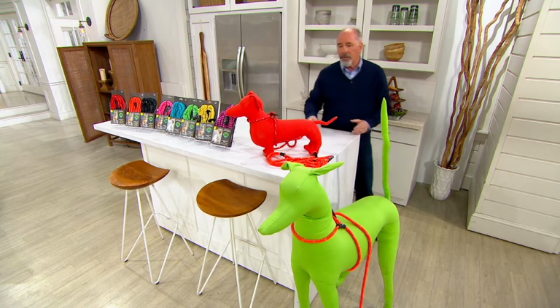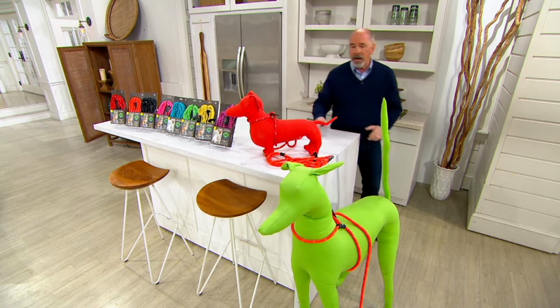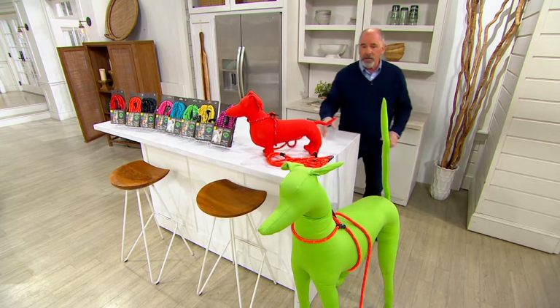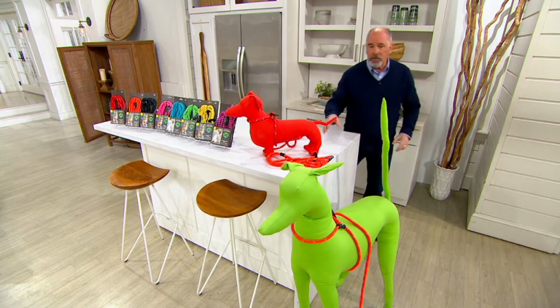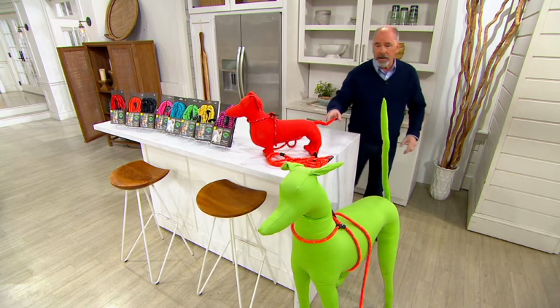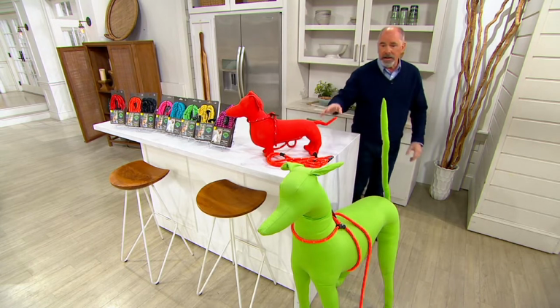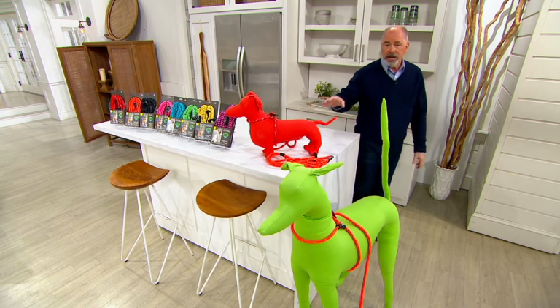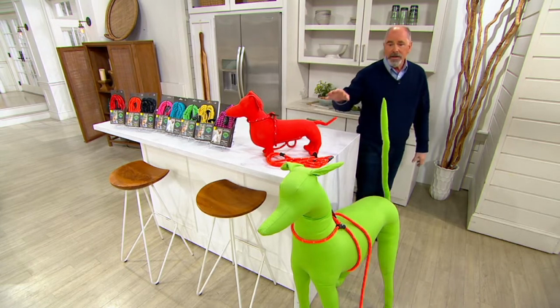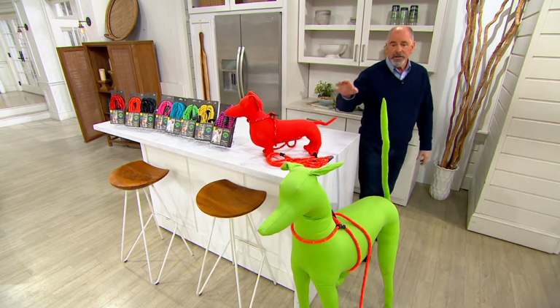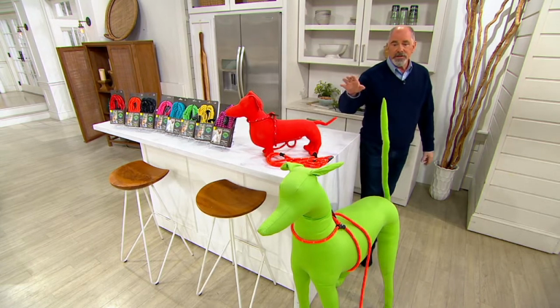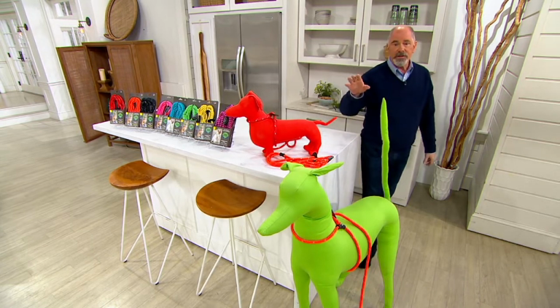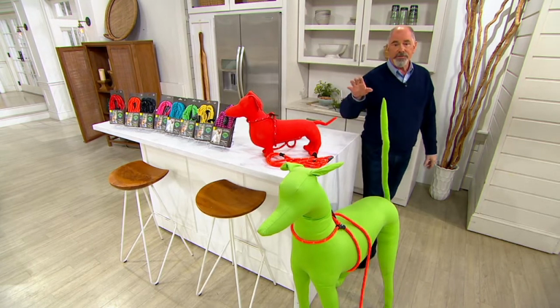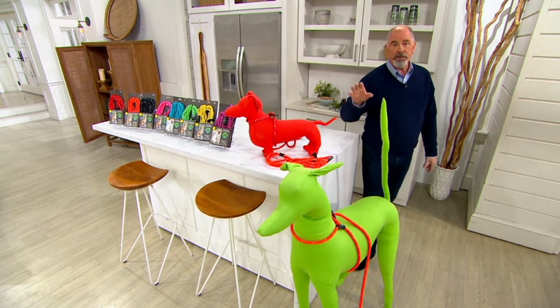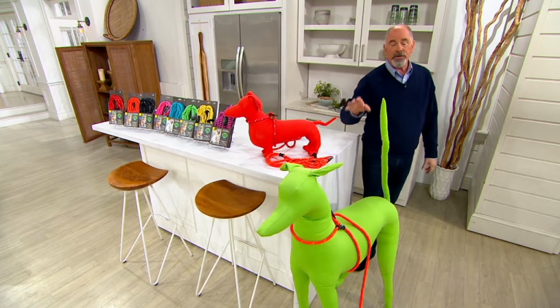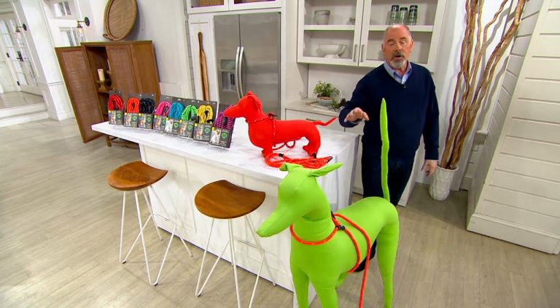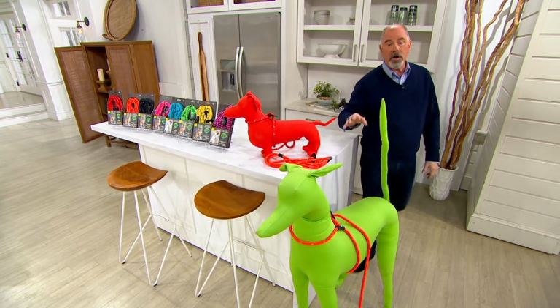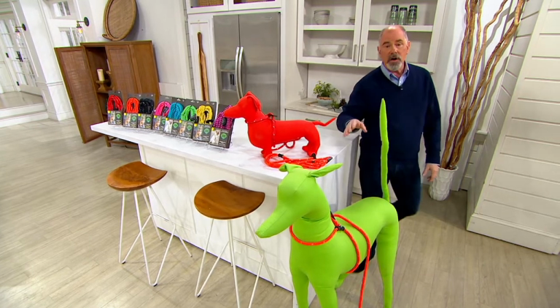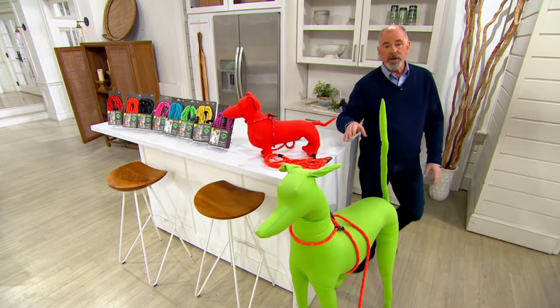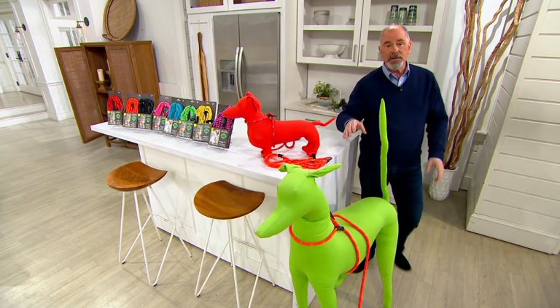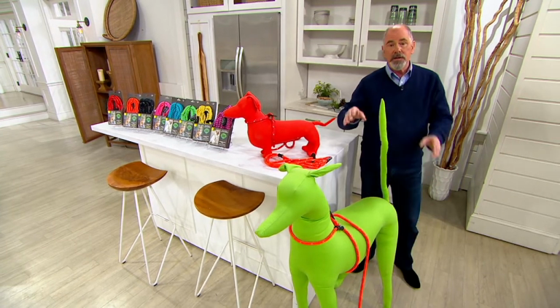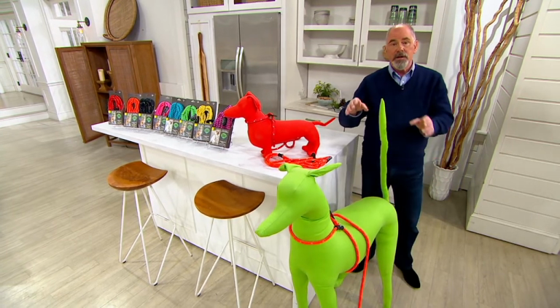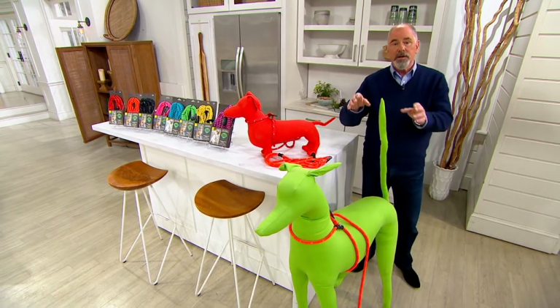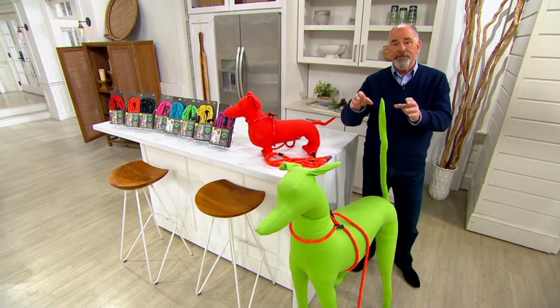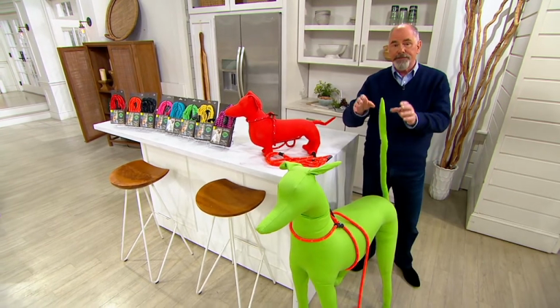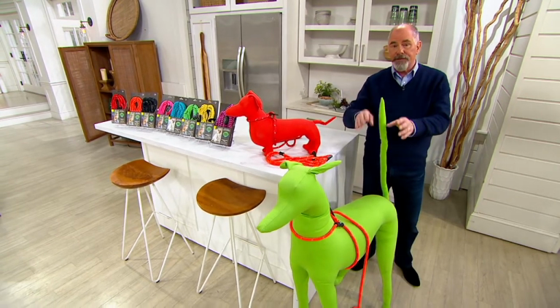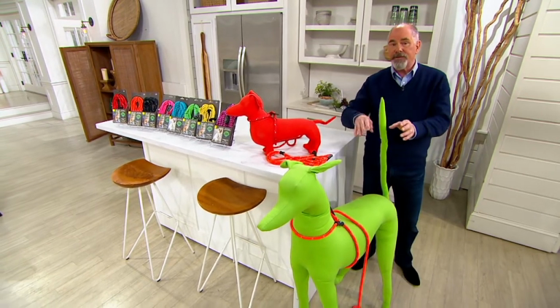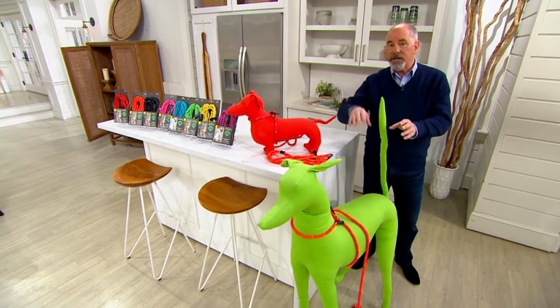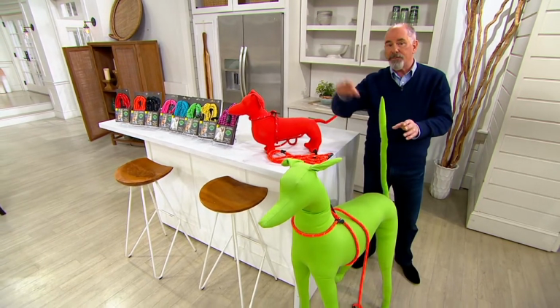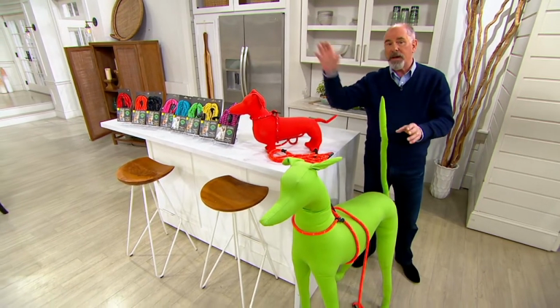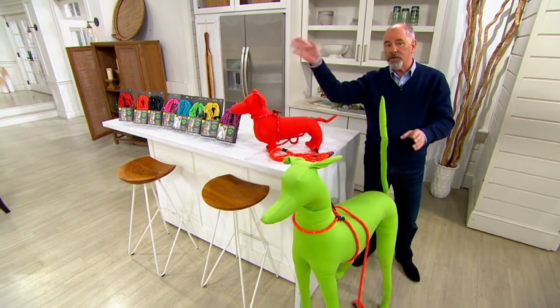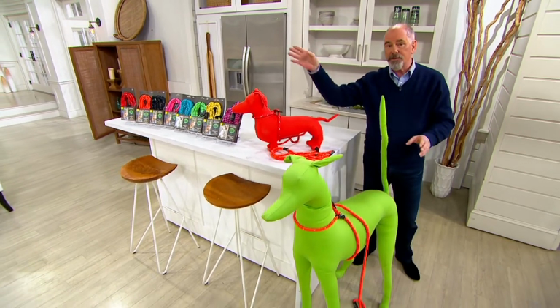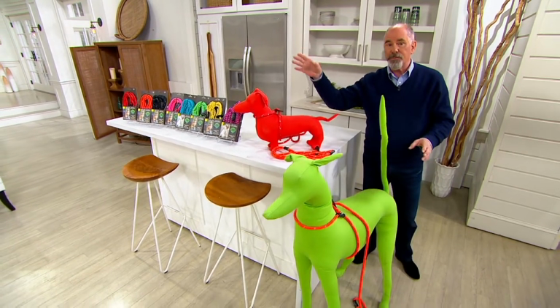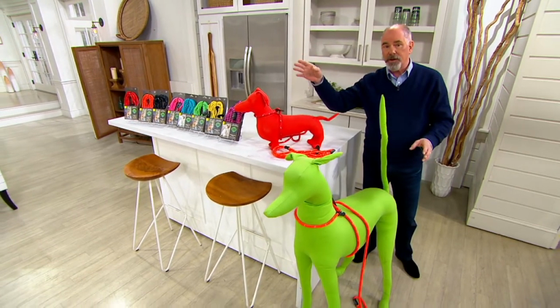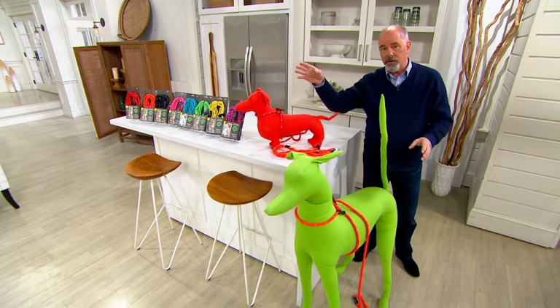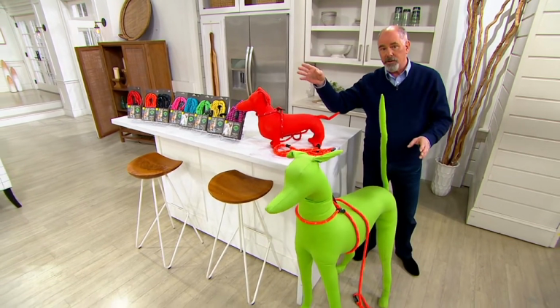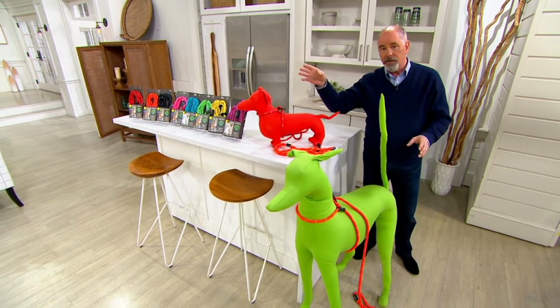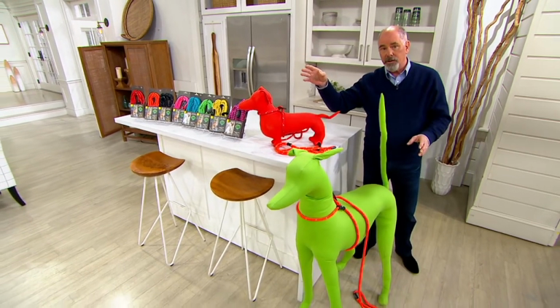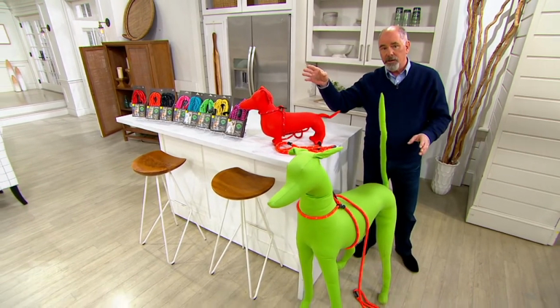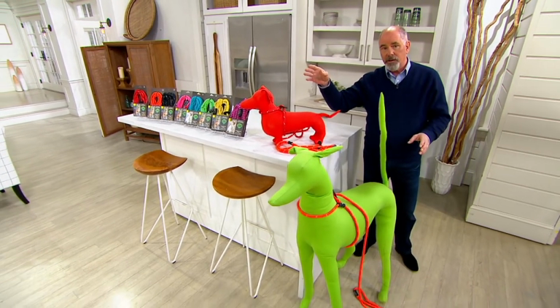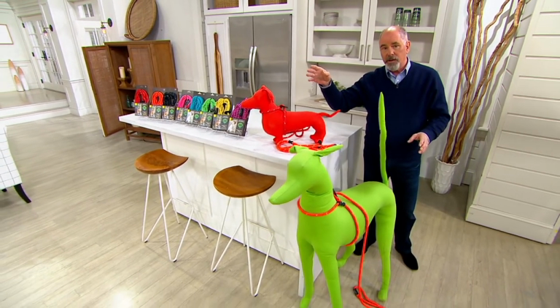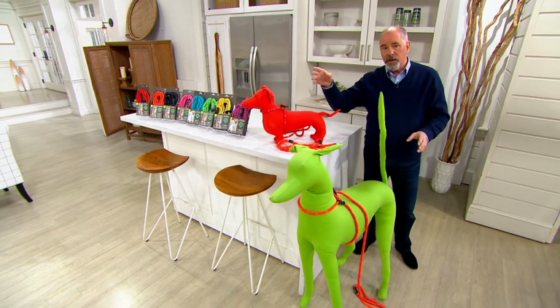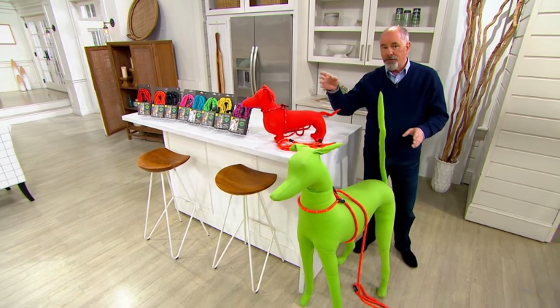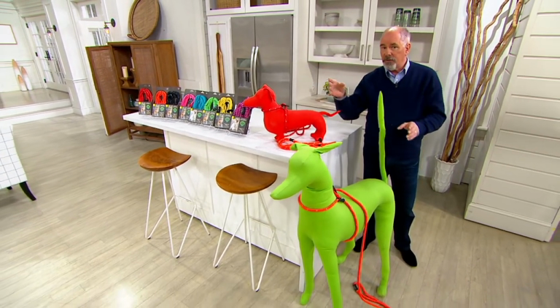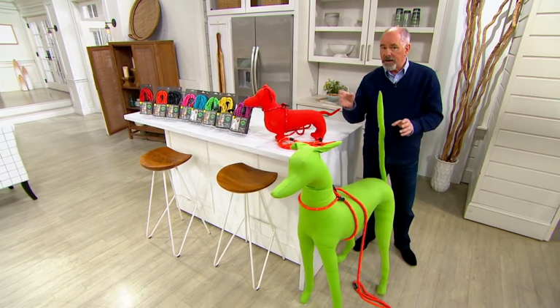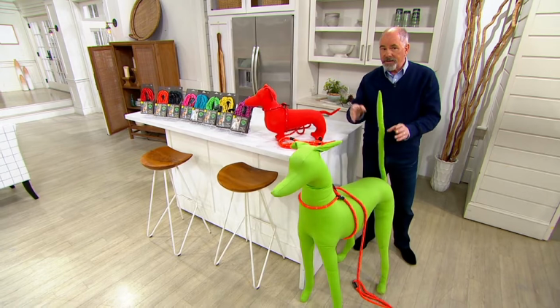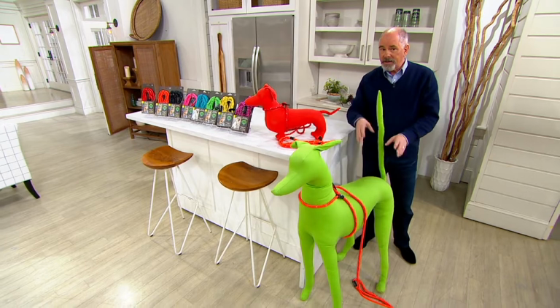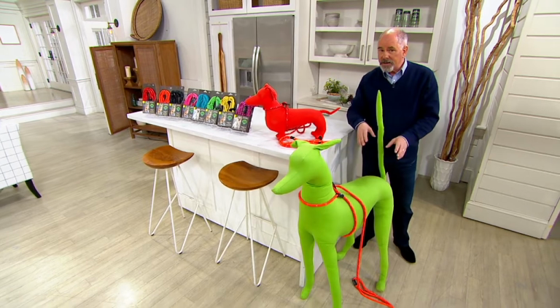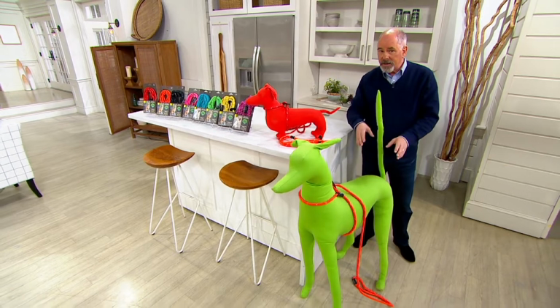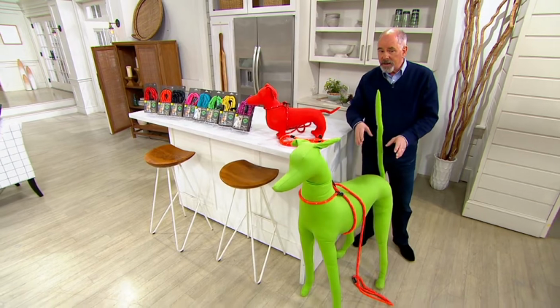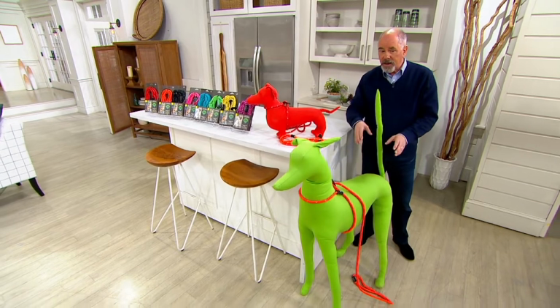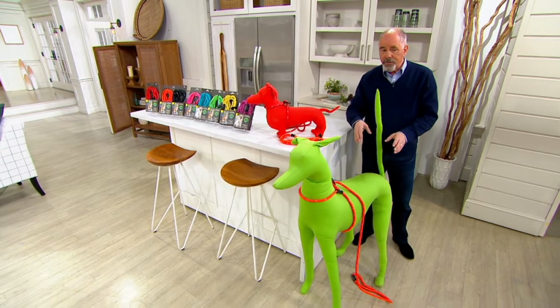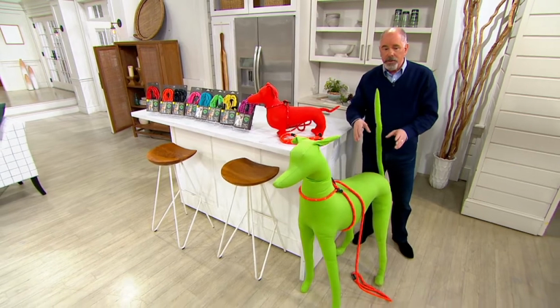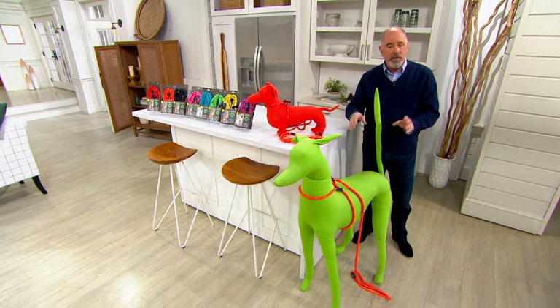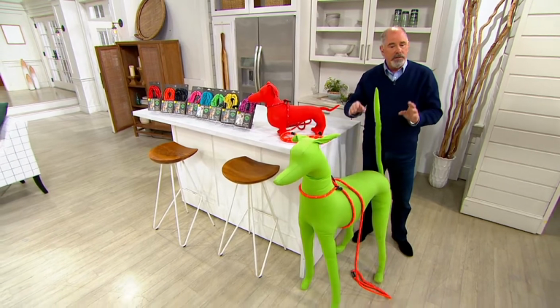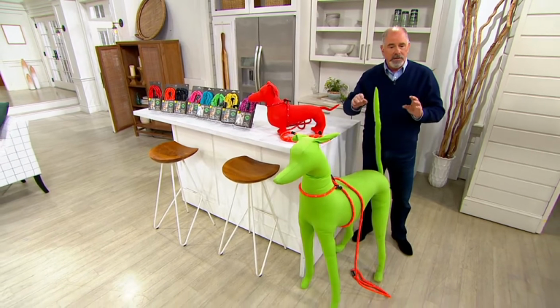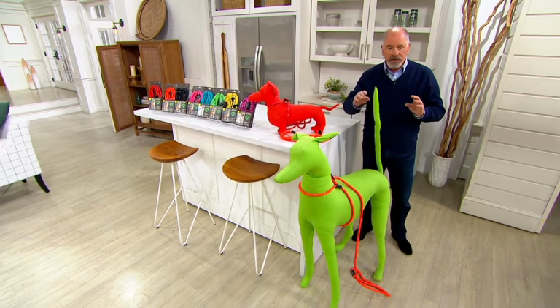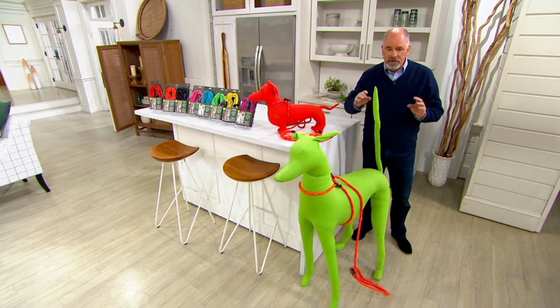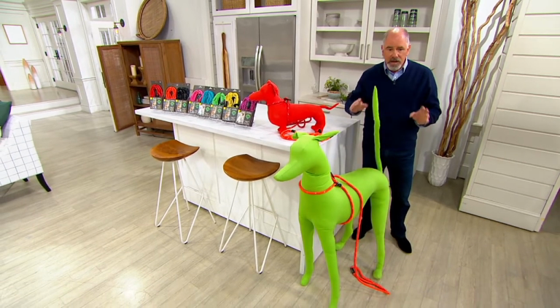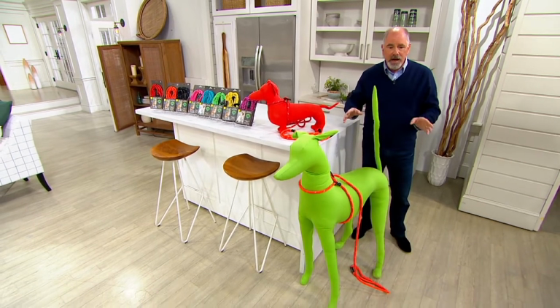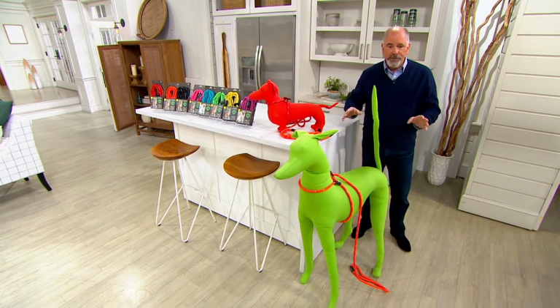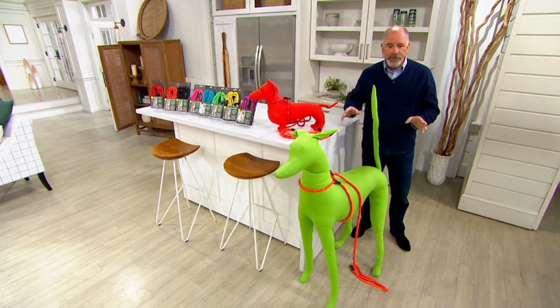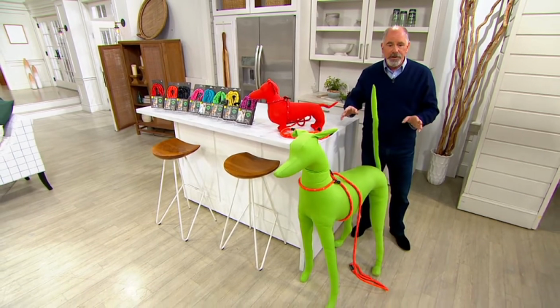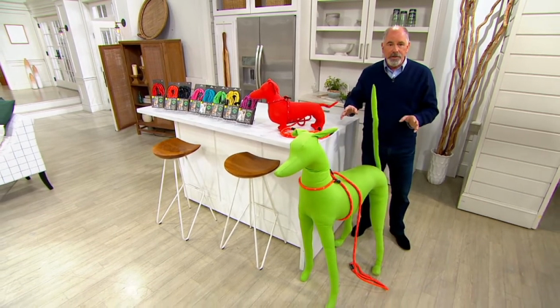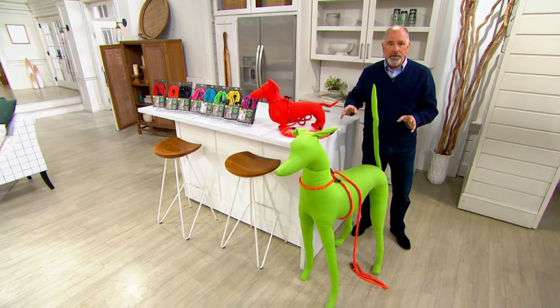Now, by the way, this is for dogs 15 pounds and bigger. If you've got a teacup, this is not for you.